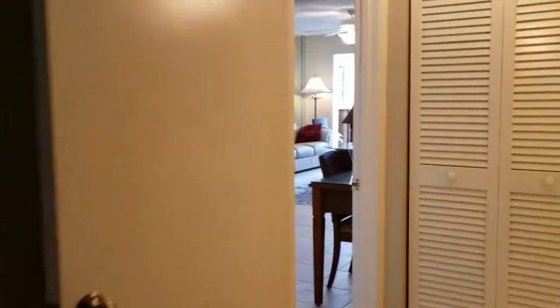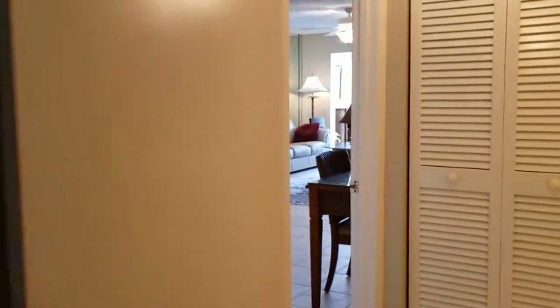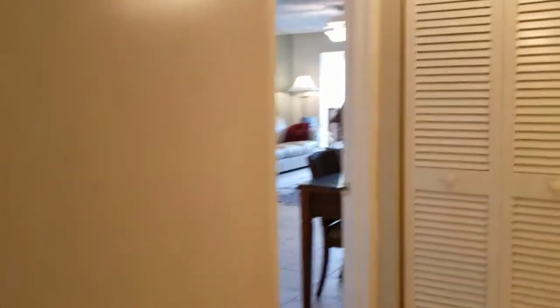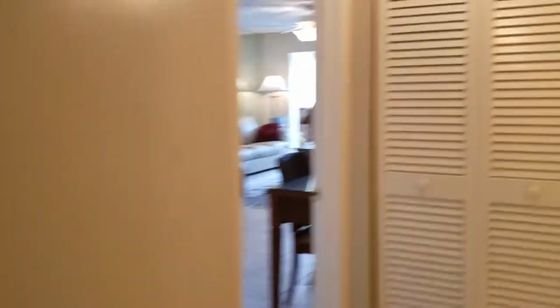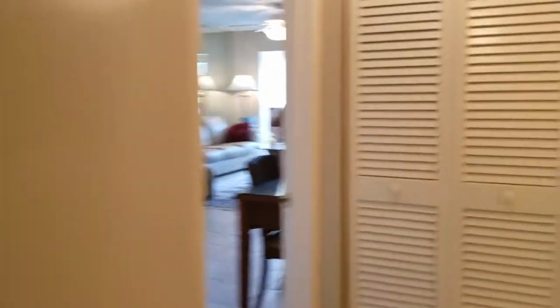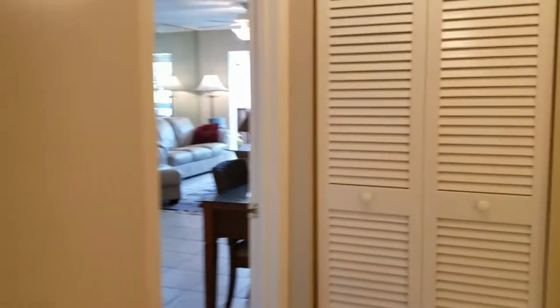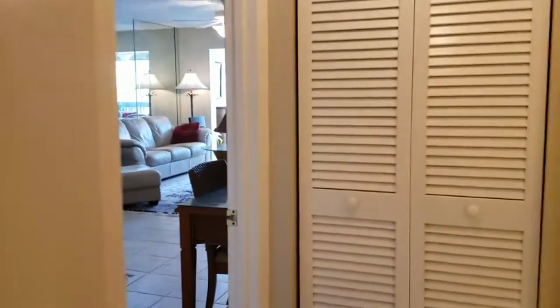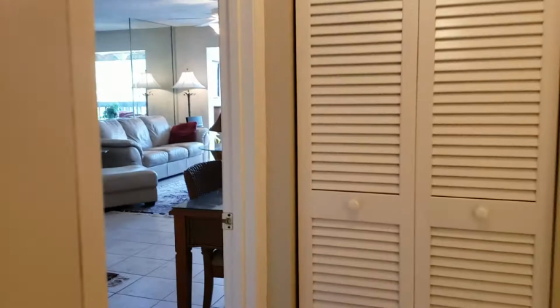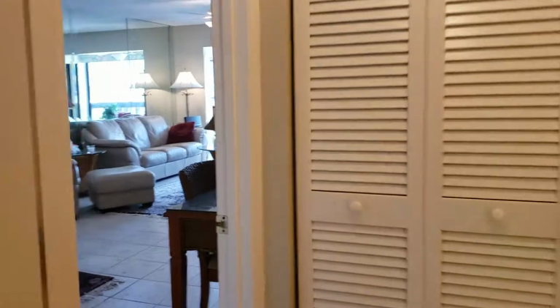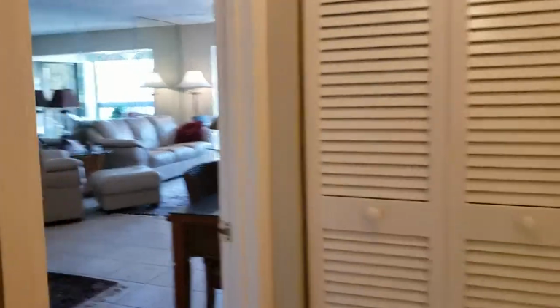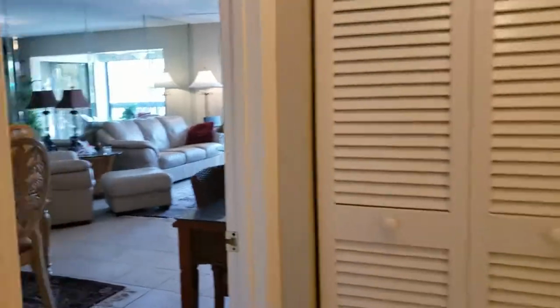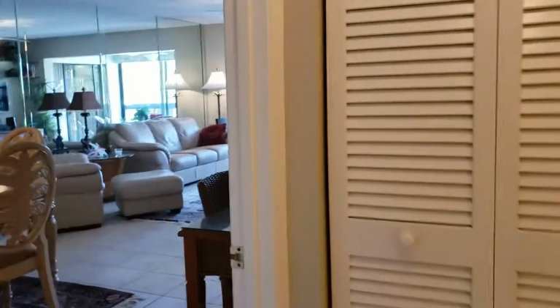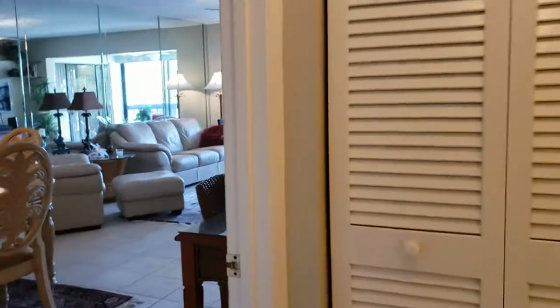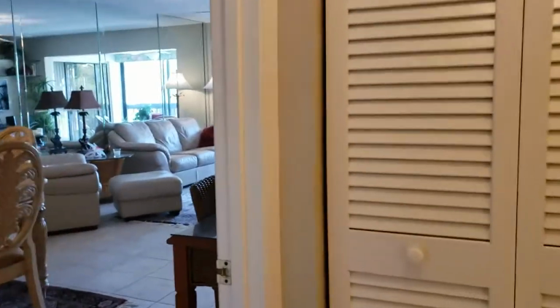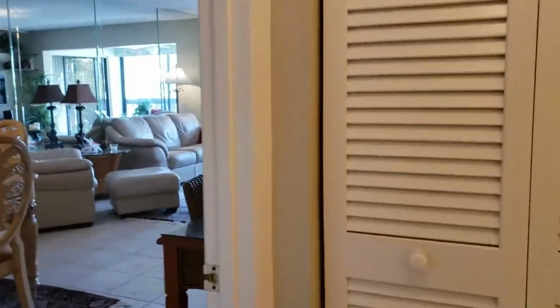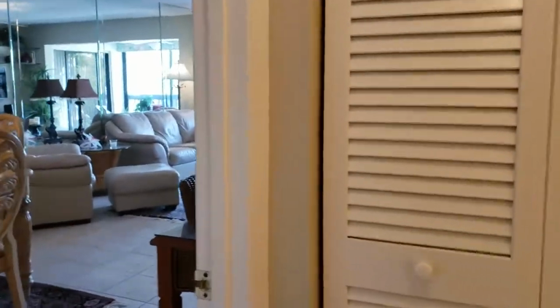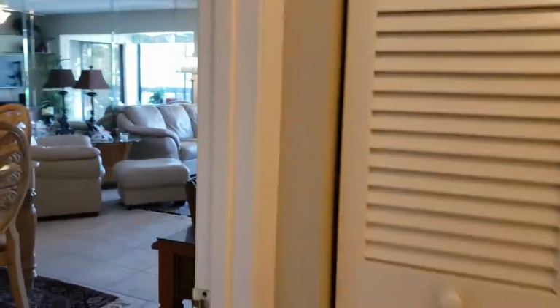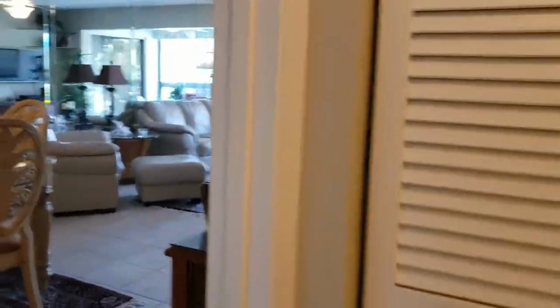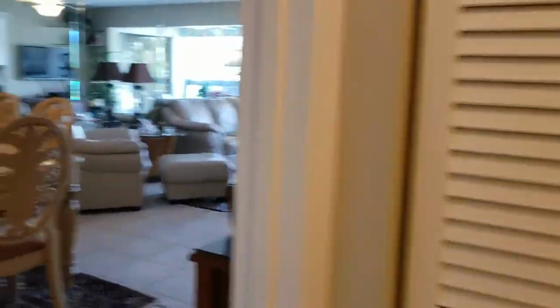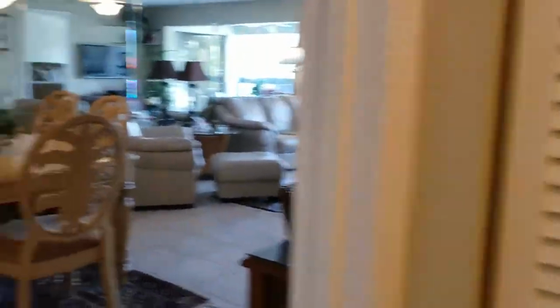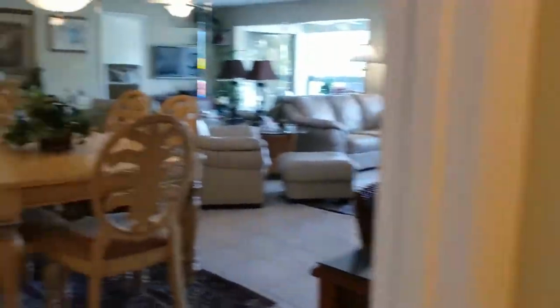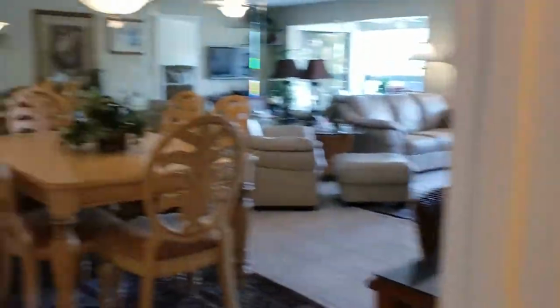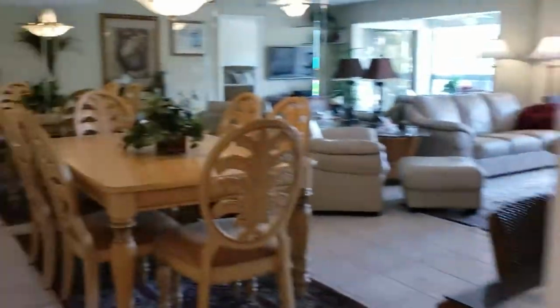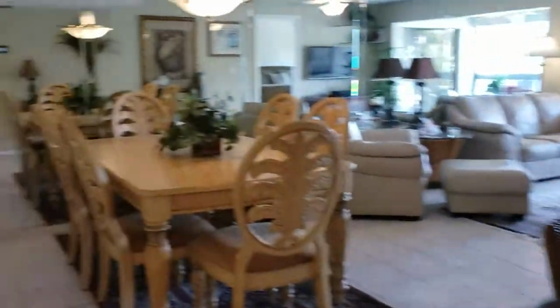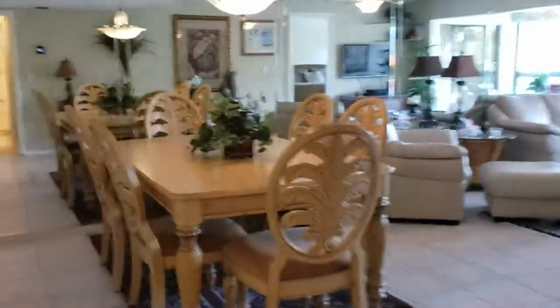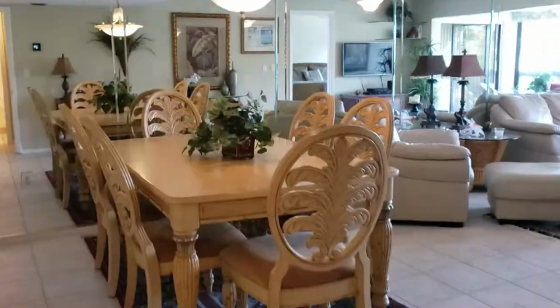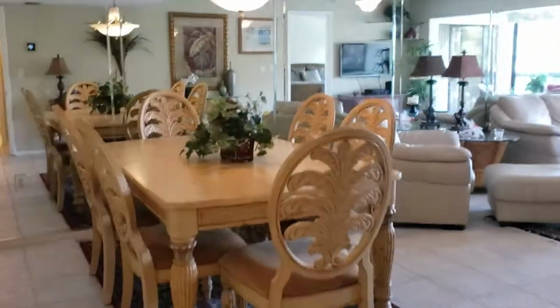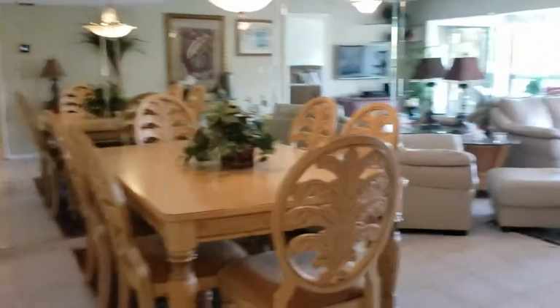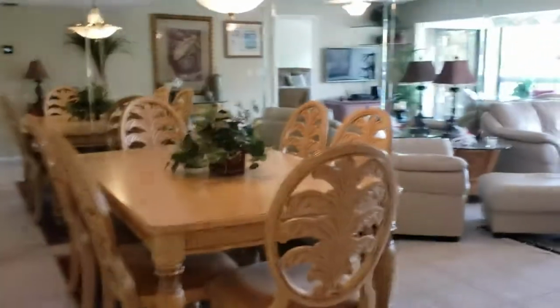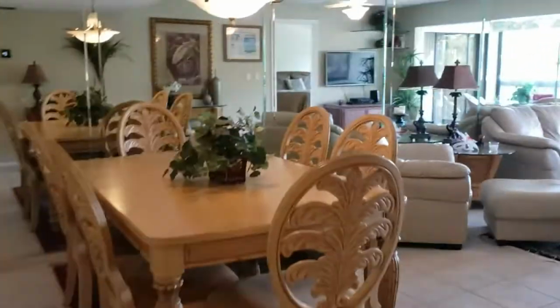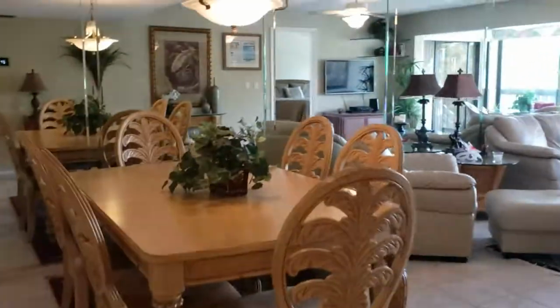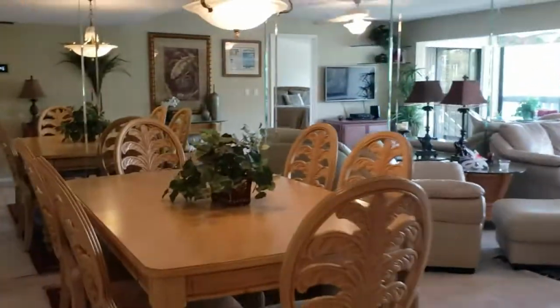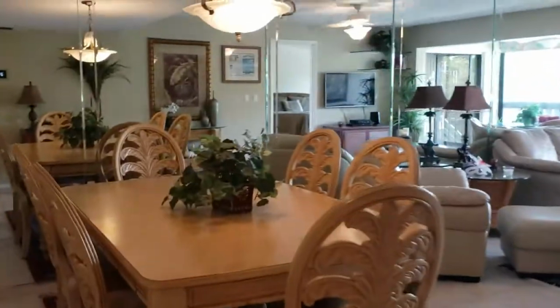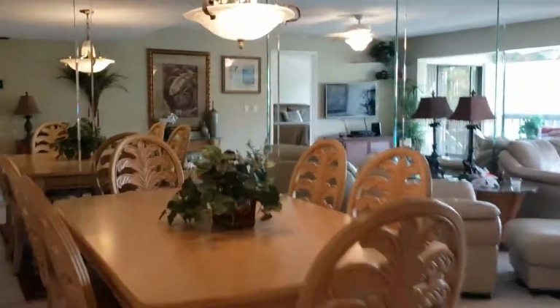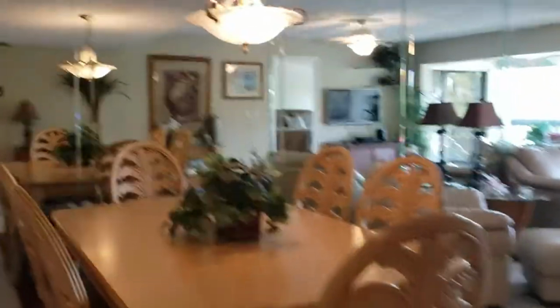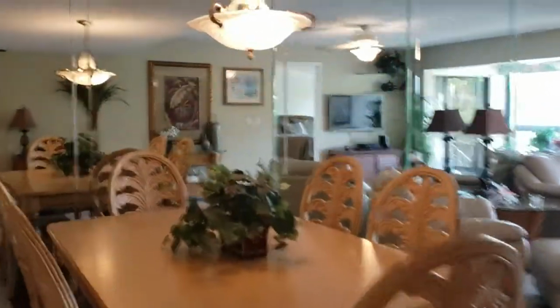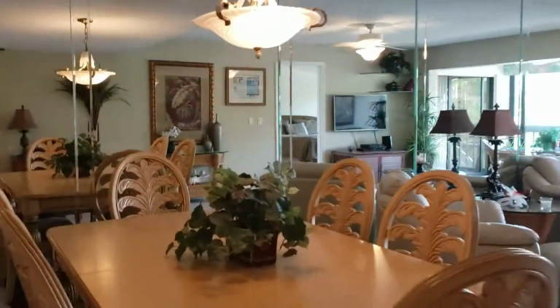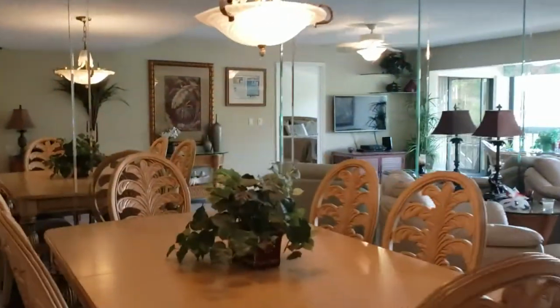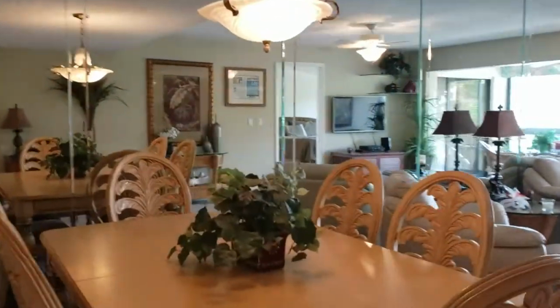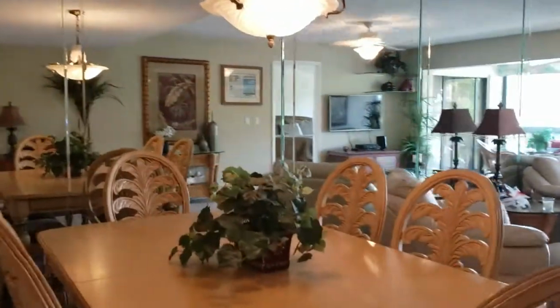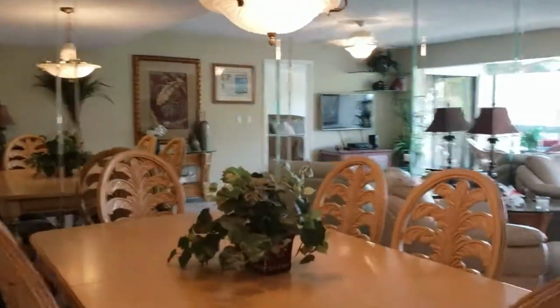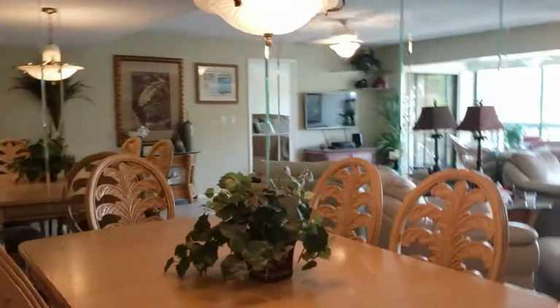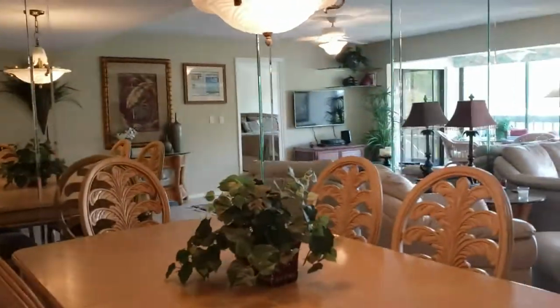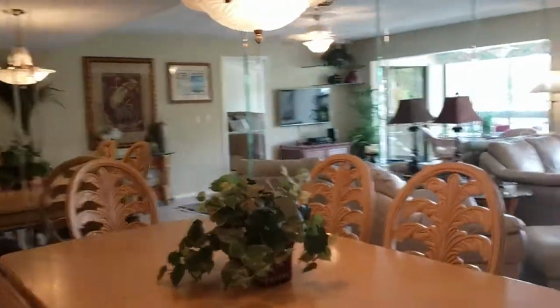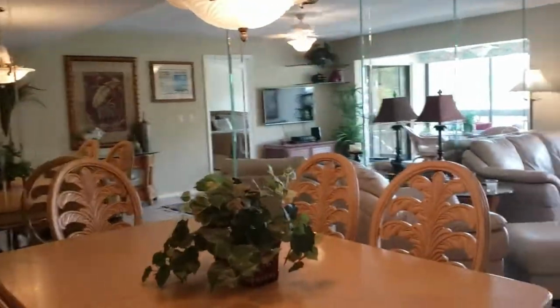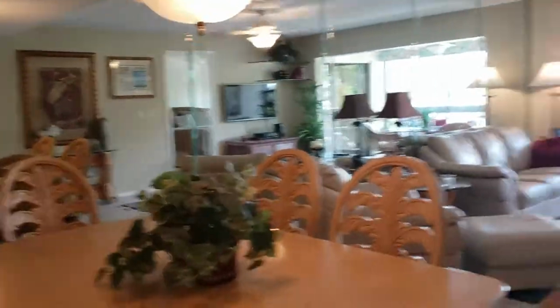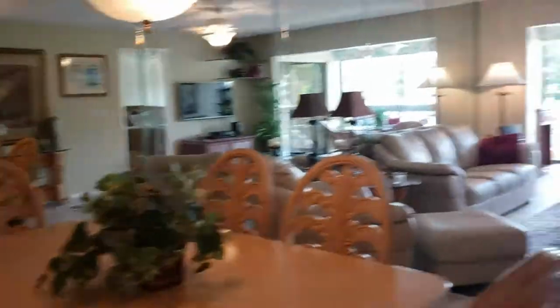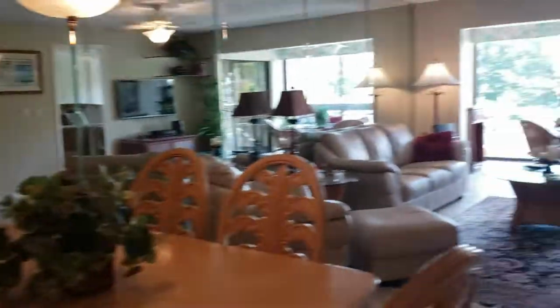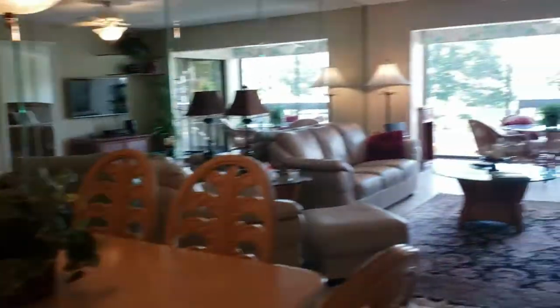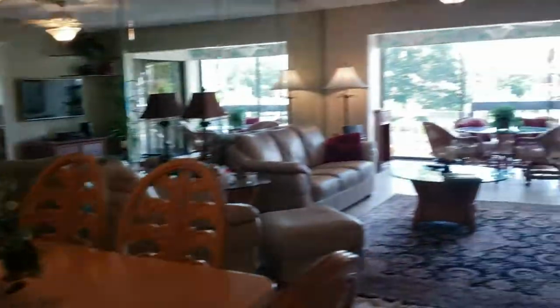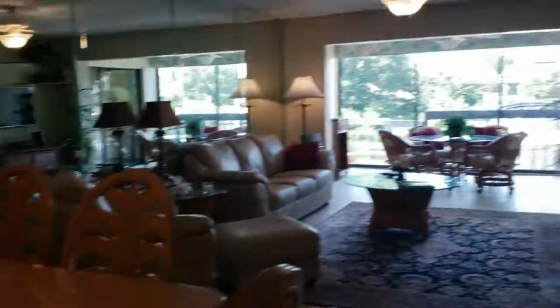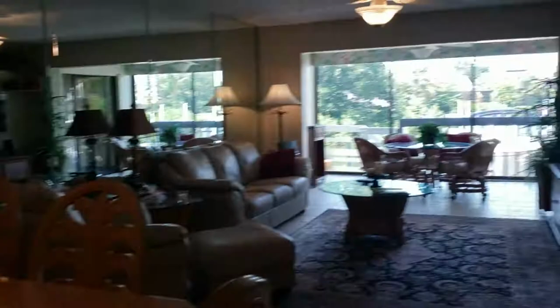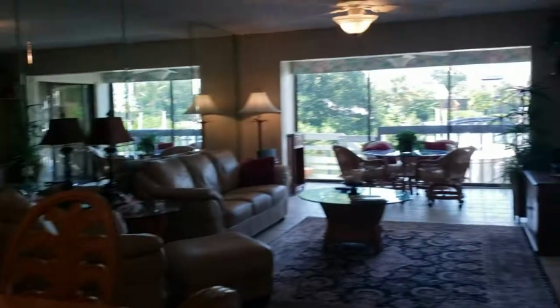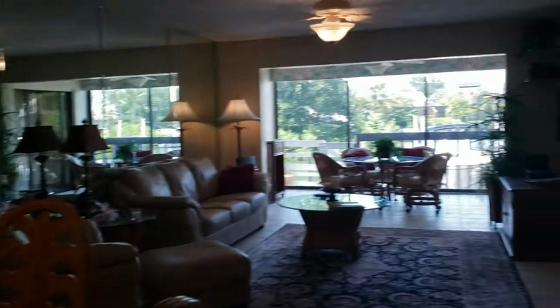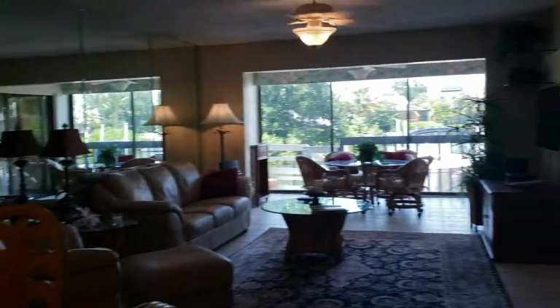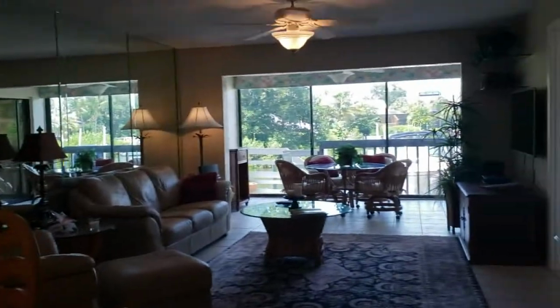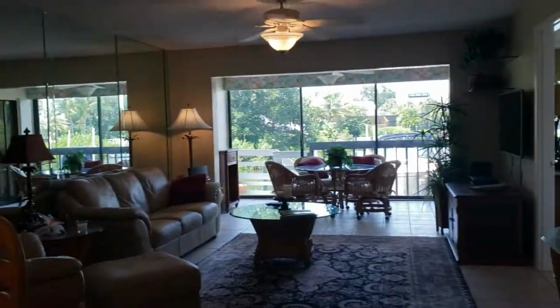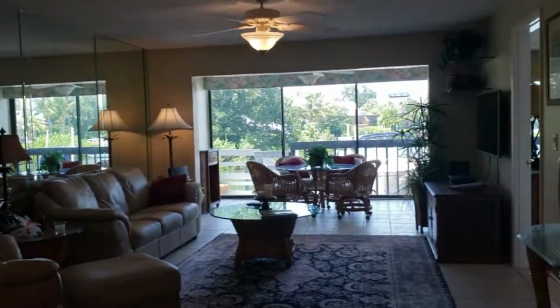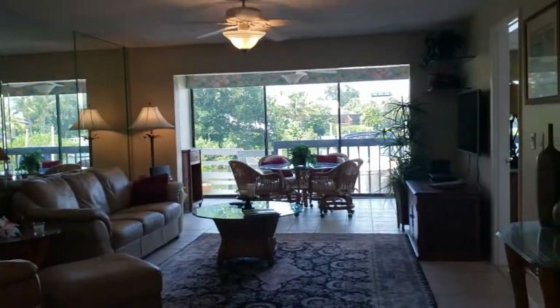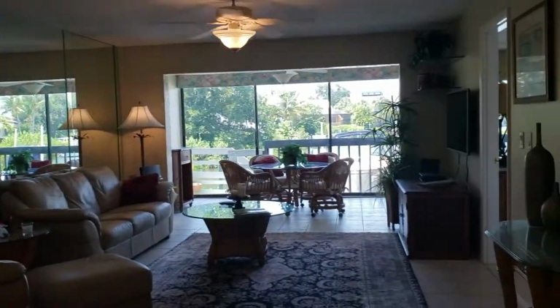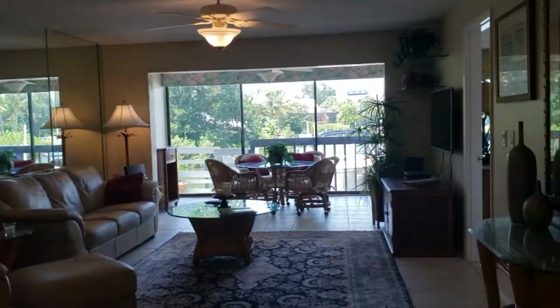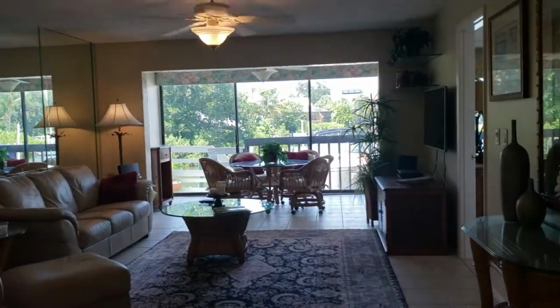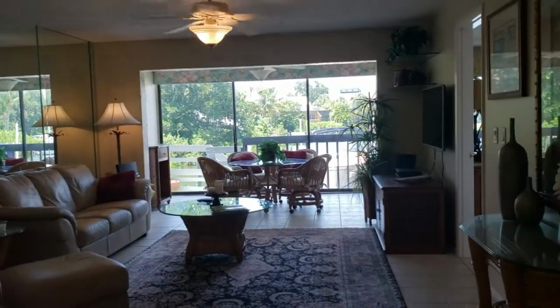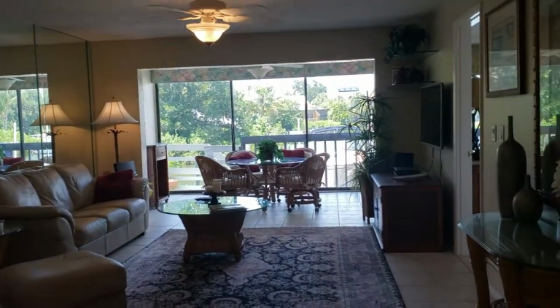This is a nice unit — not bad at all. We're on Siesta Key, right across the street from the public beach. You couldn't get a better location, and you also have boat docks.